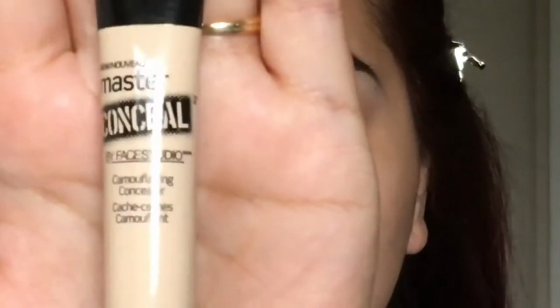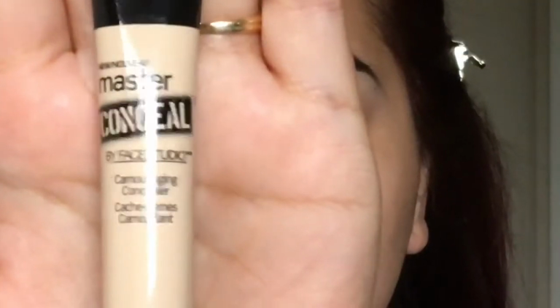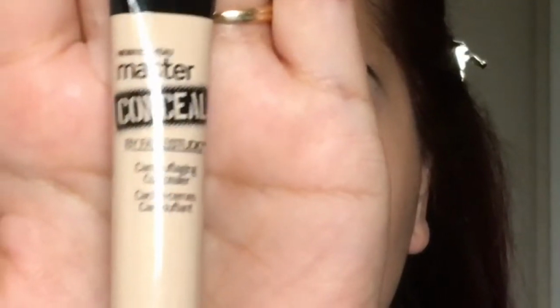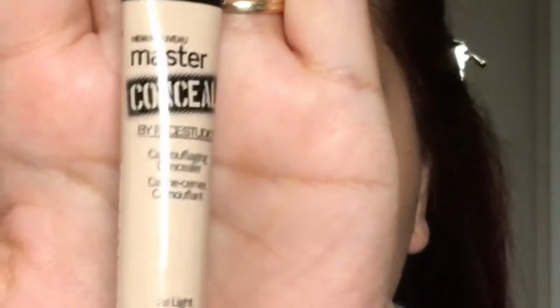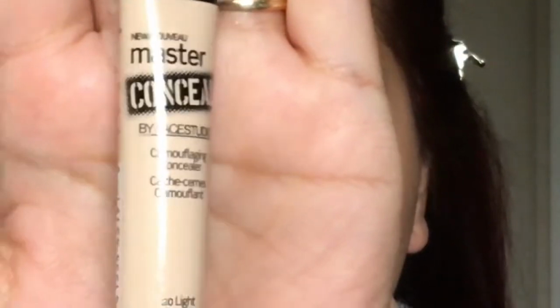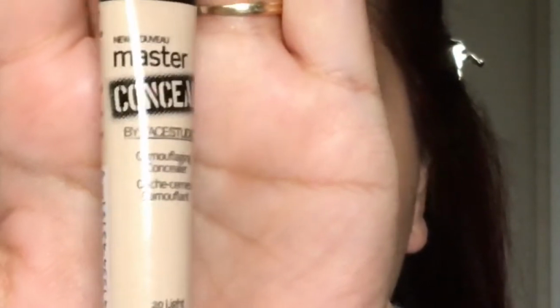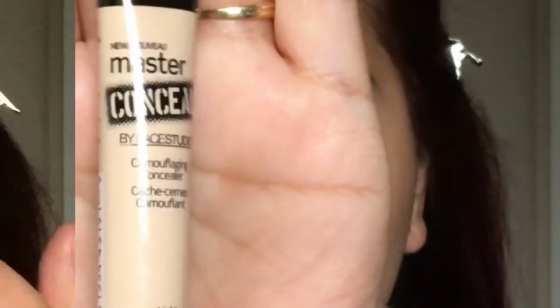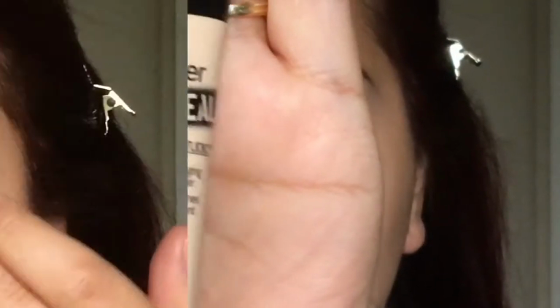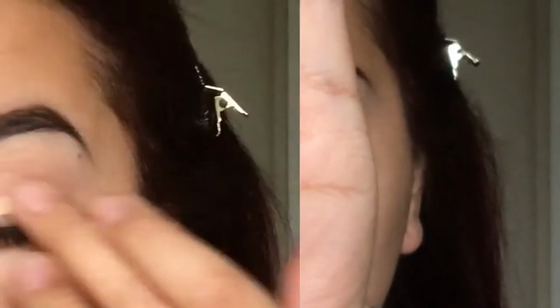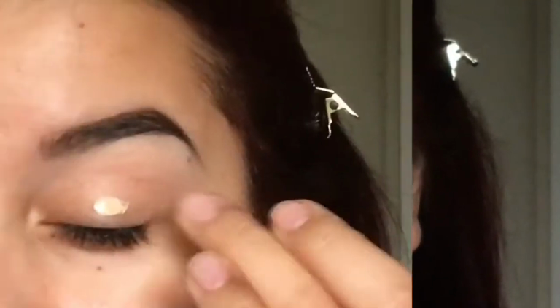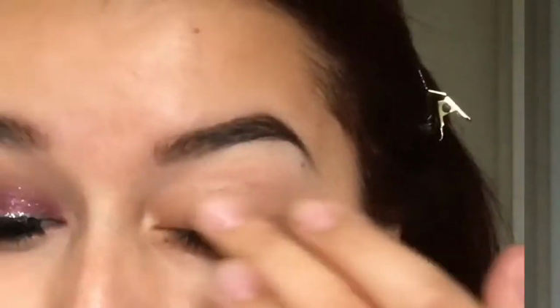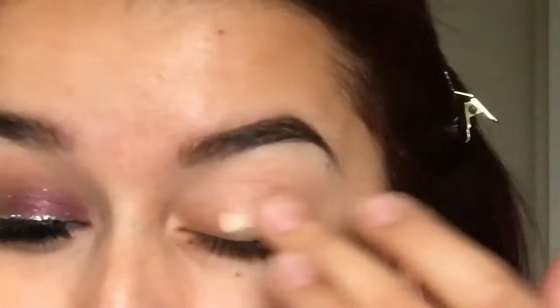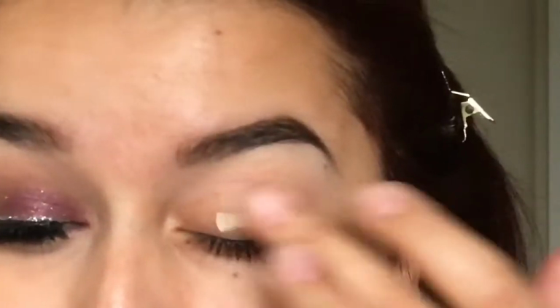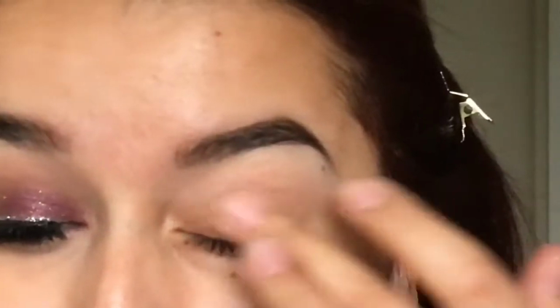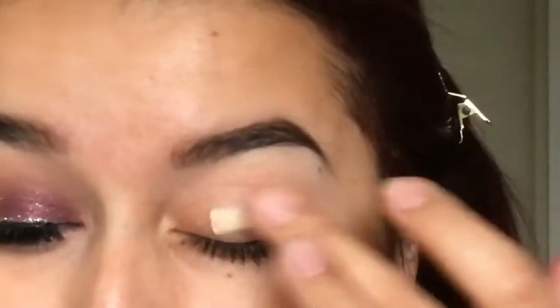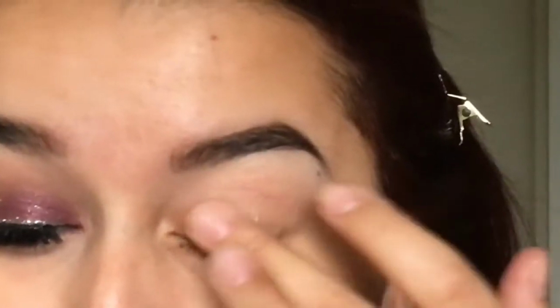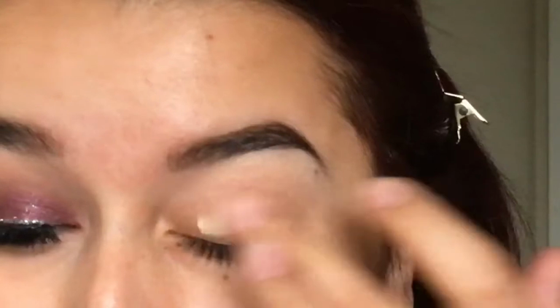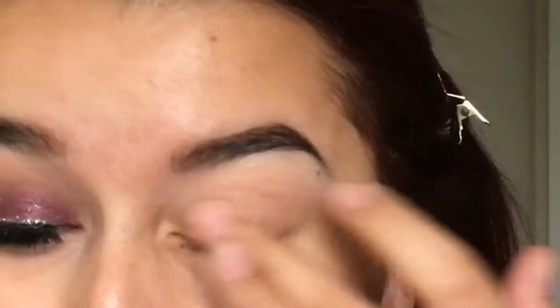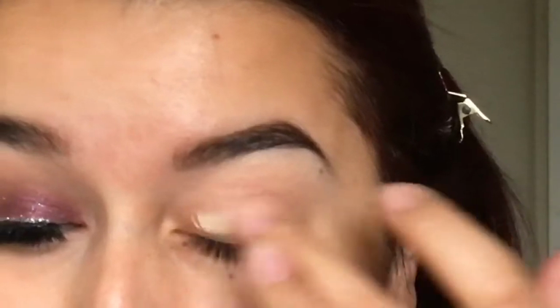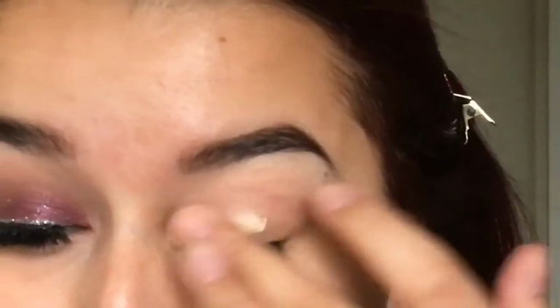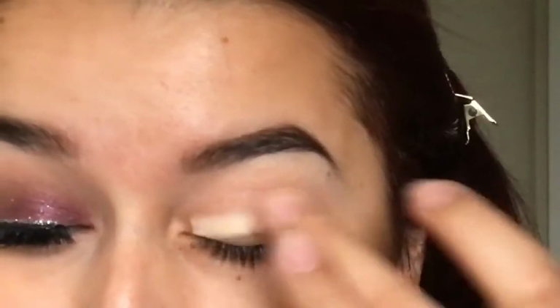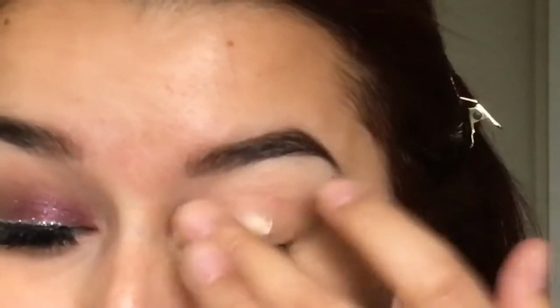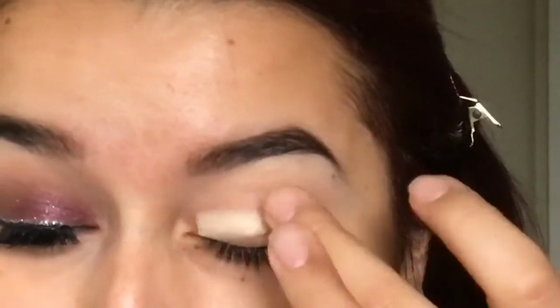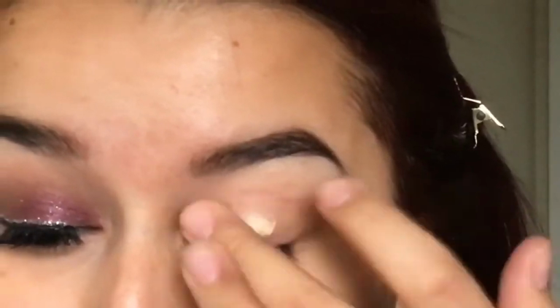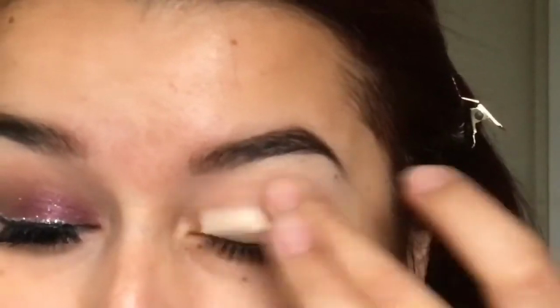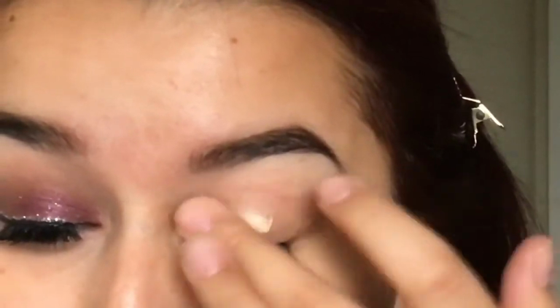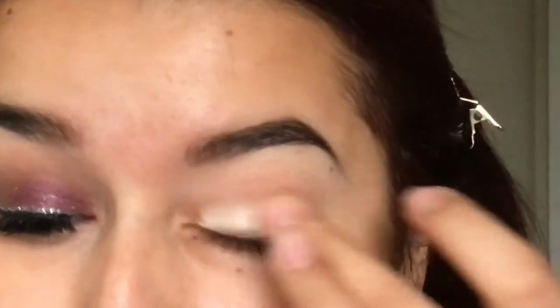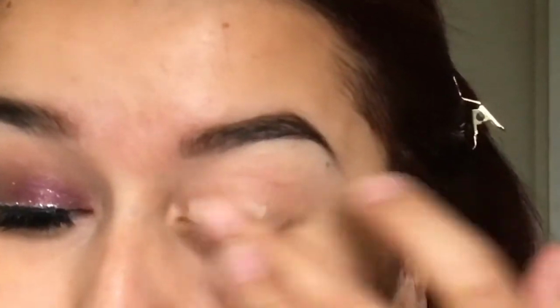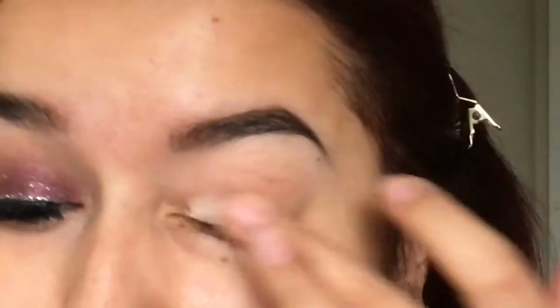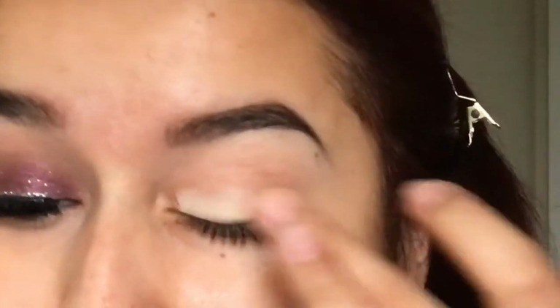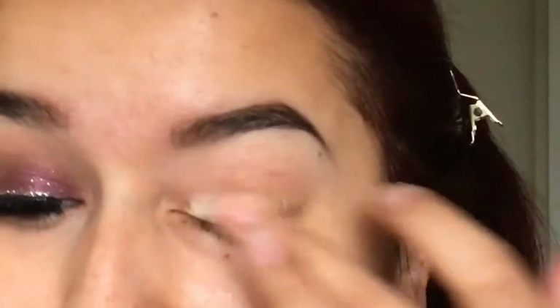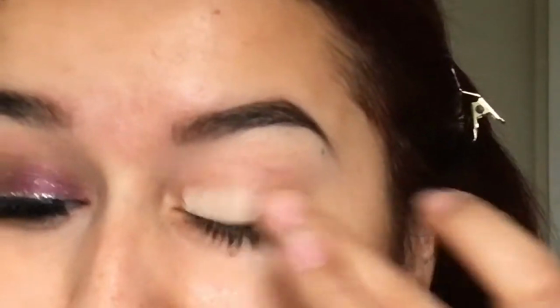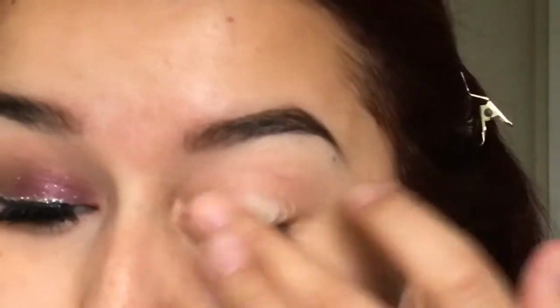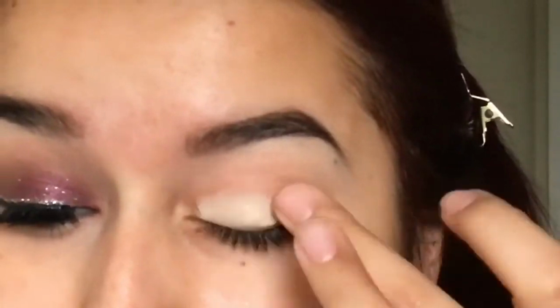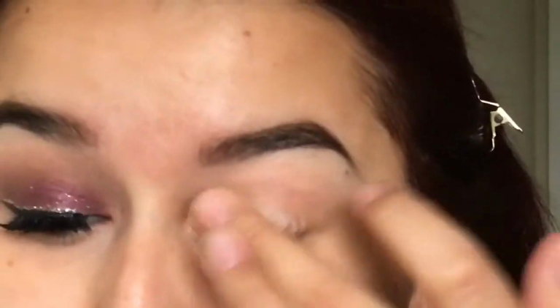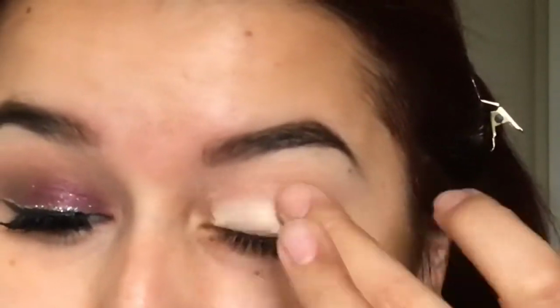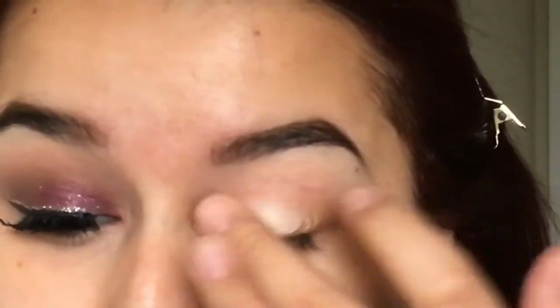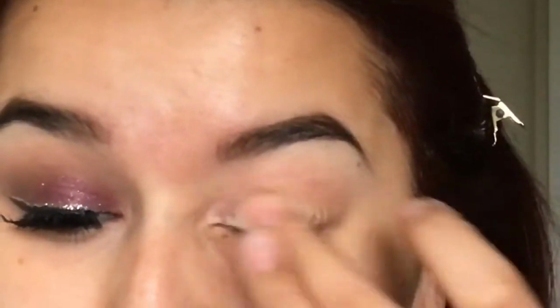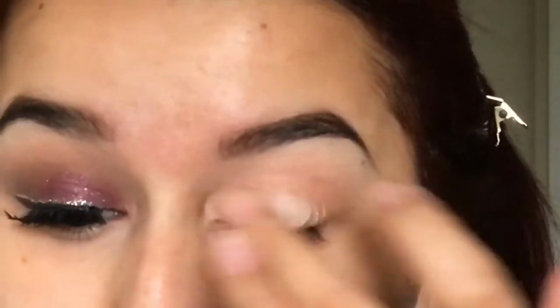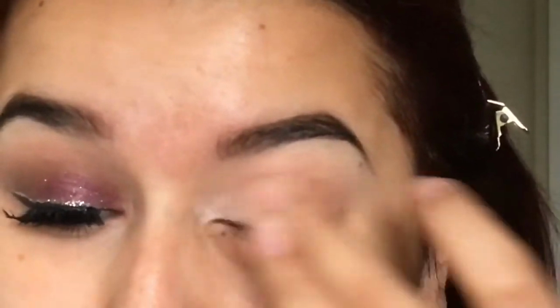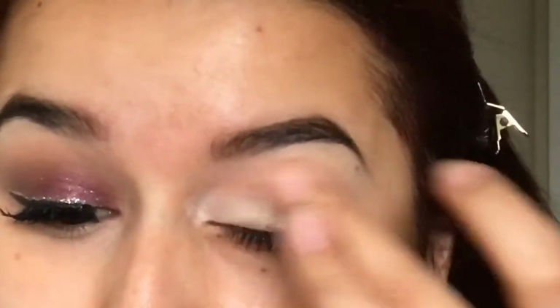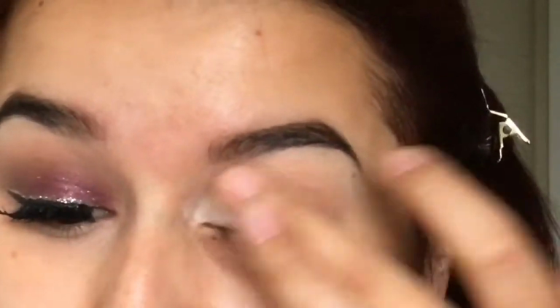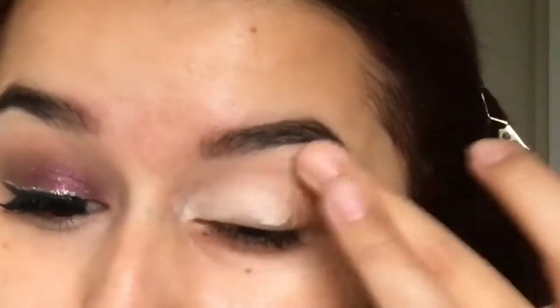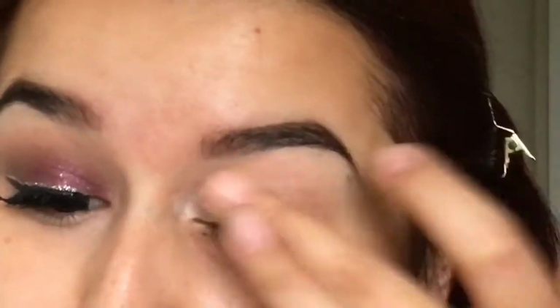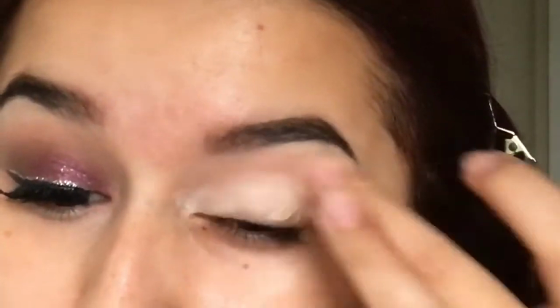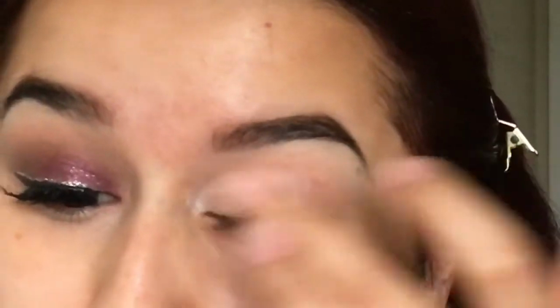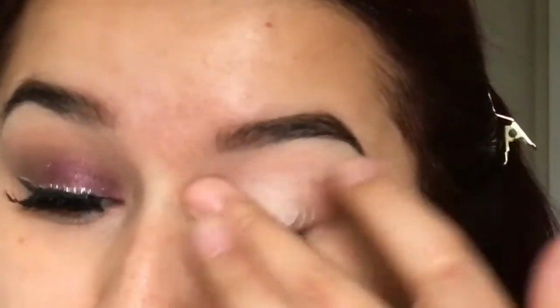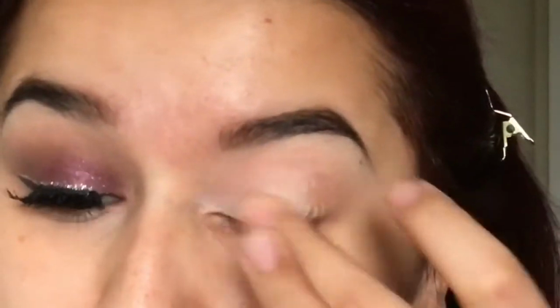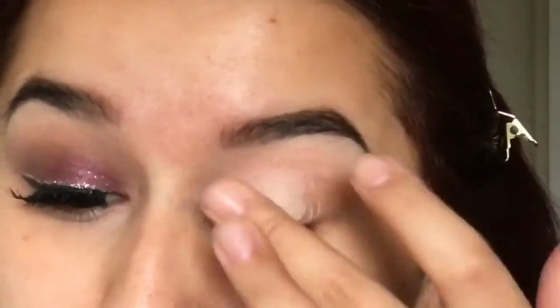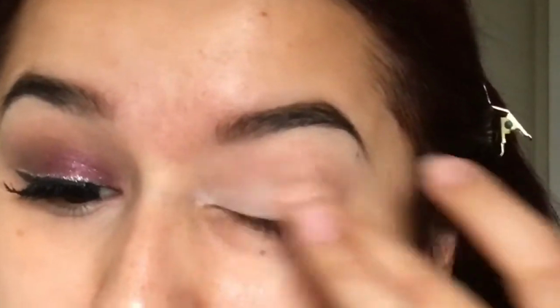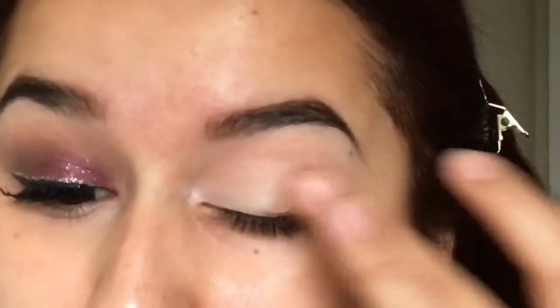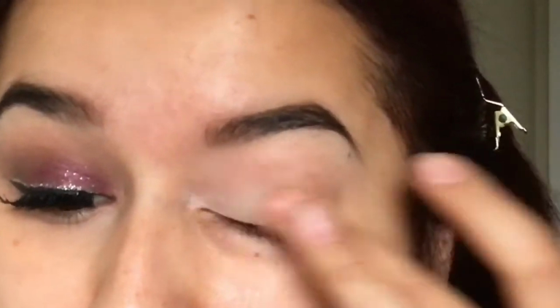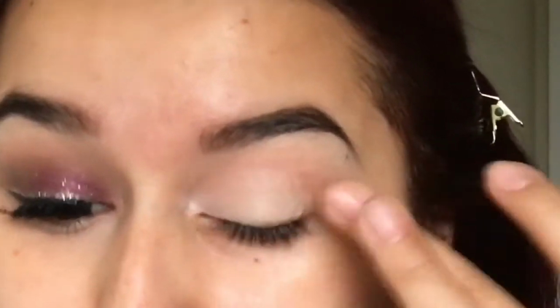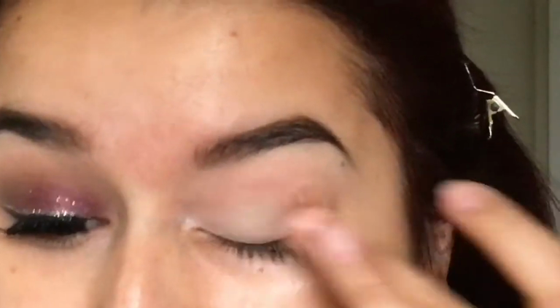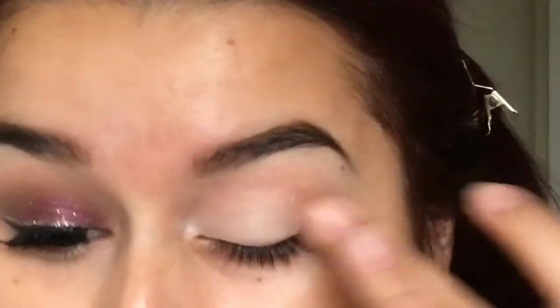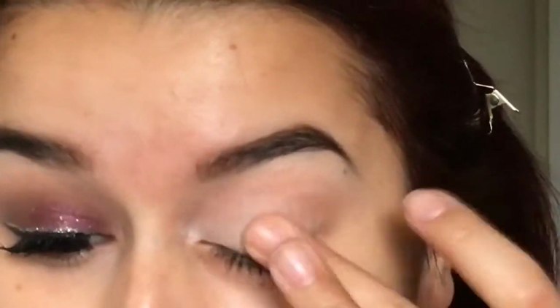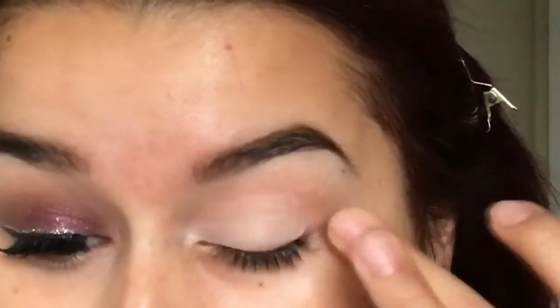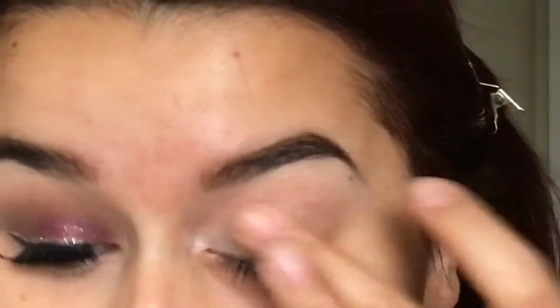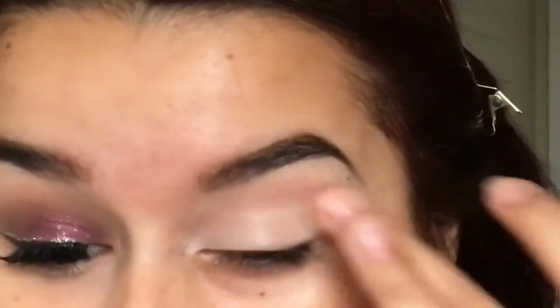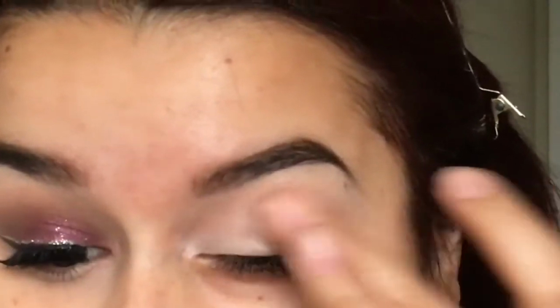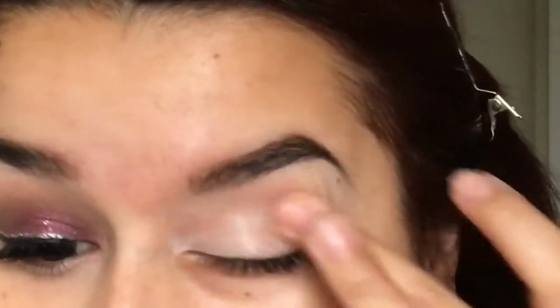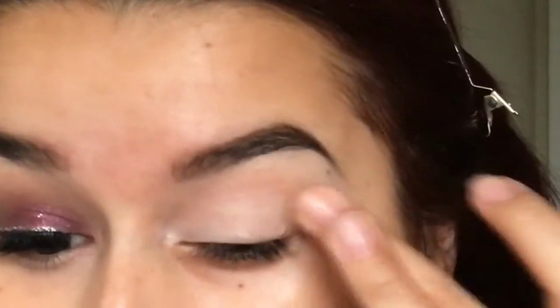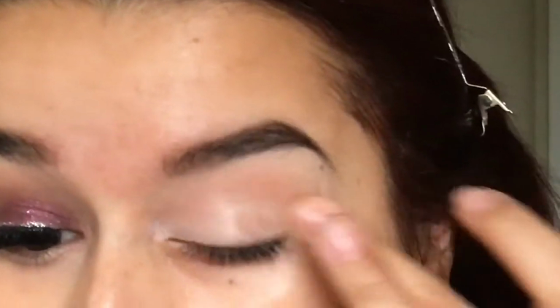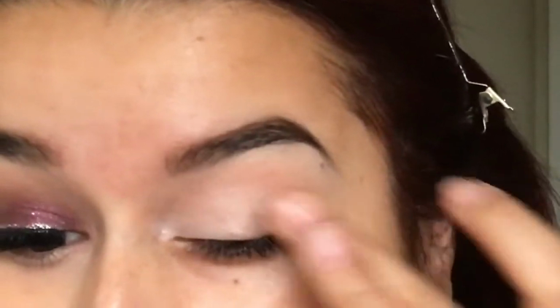Like always, I'm starting off by priming my eyelids. I'm using my Maybelline Master Conceal and I'm just using this as my eye primer.